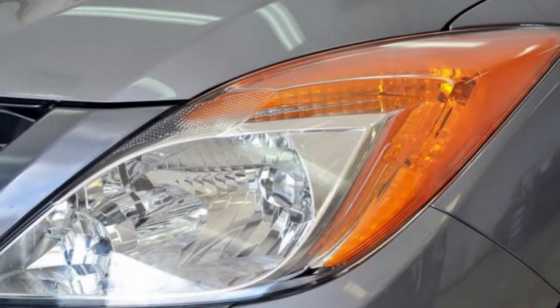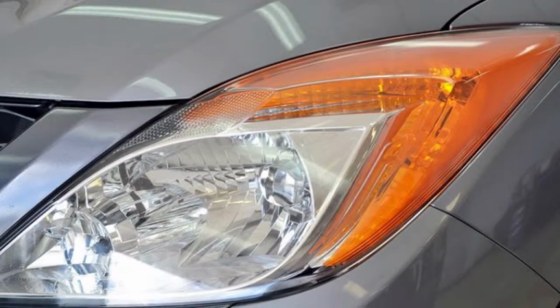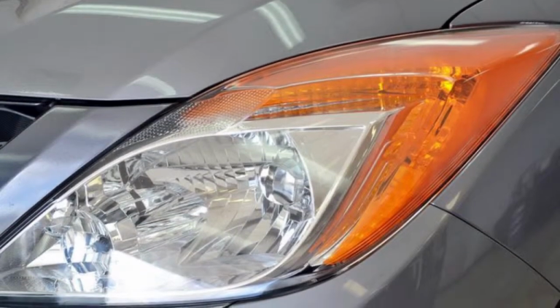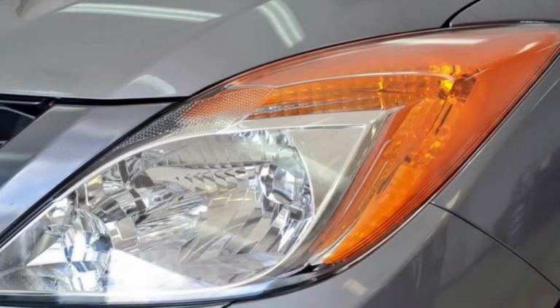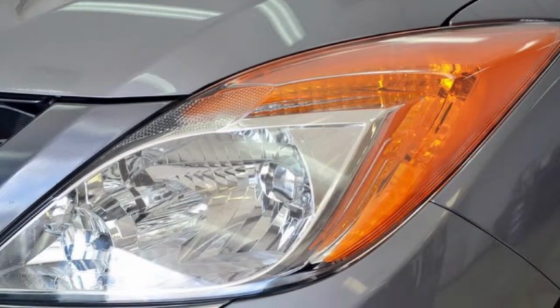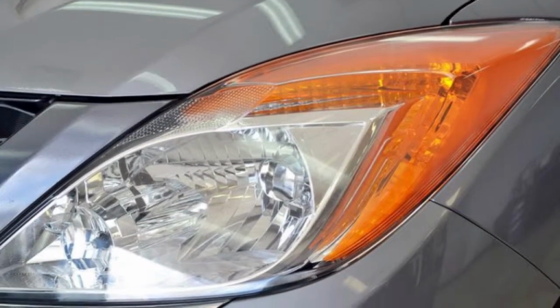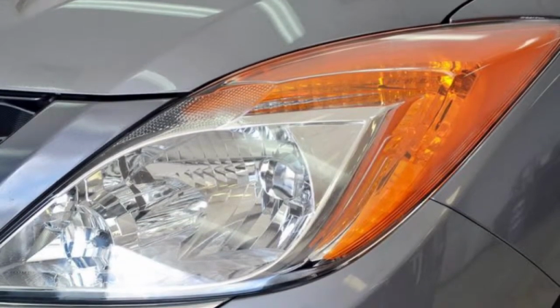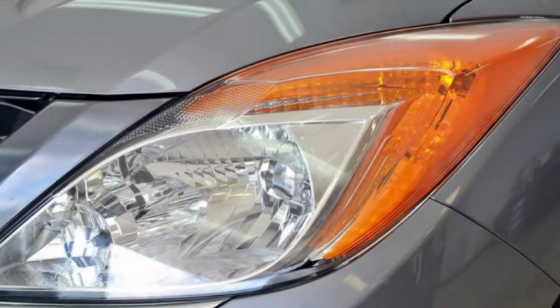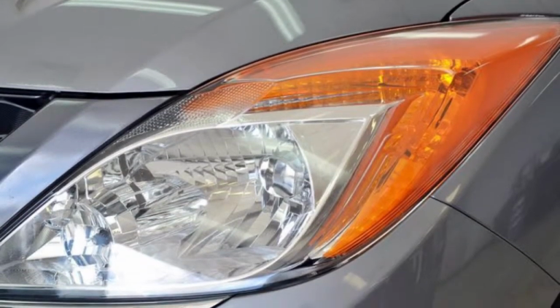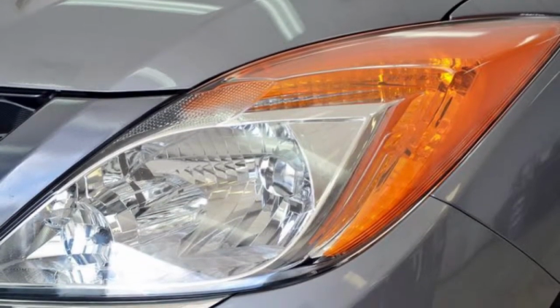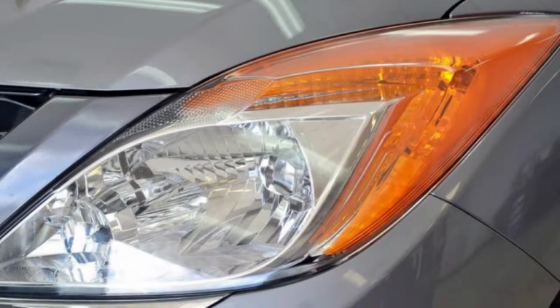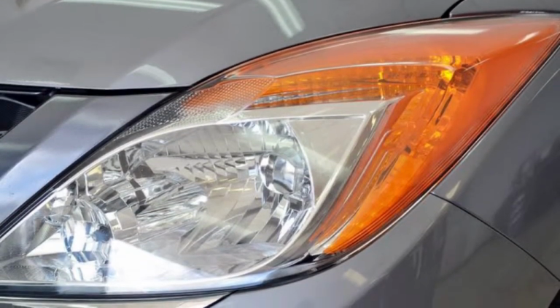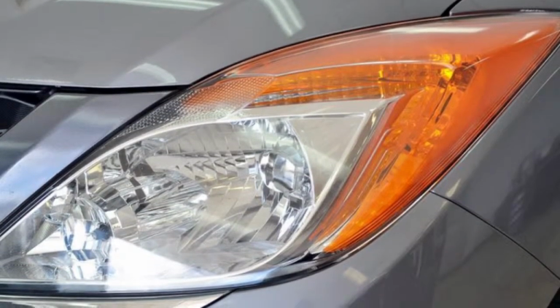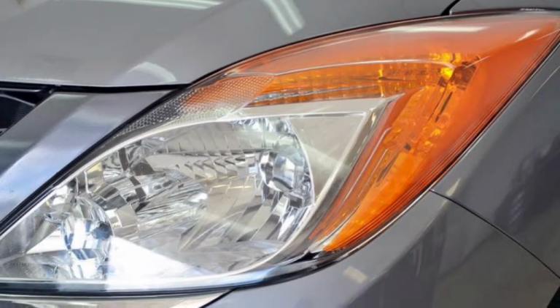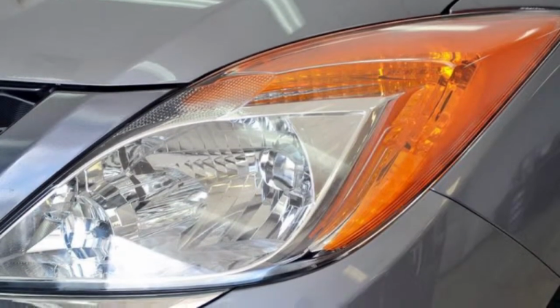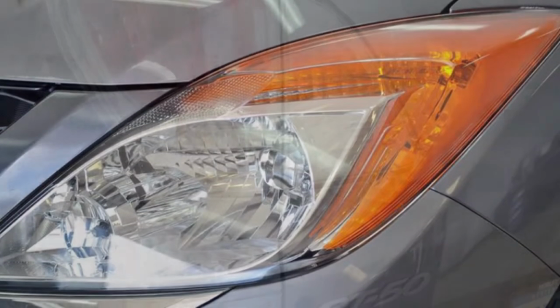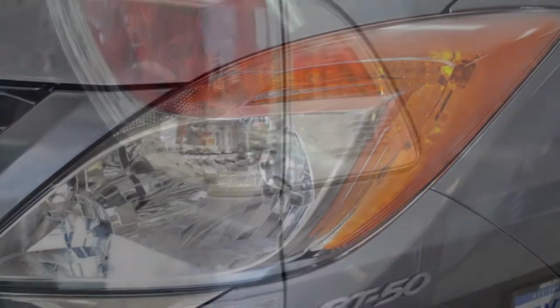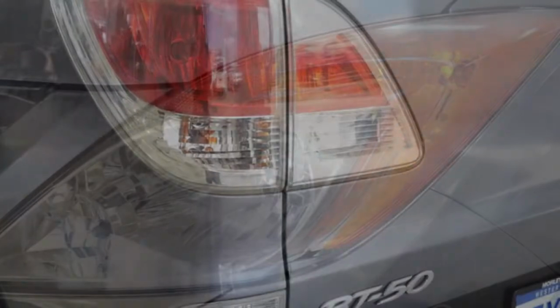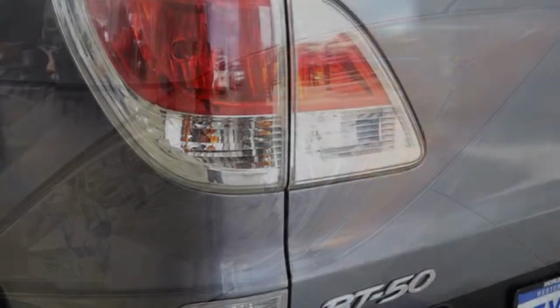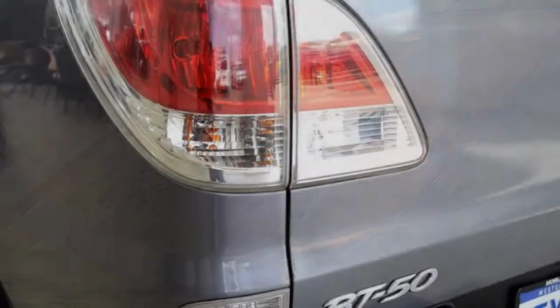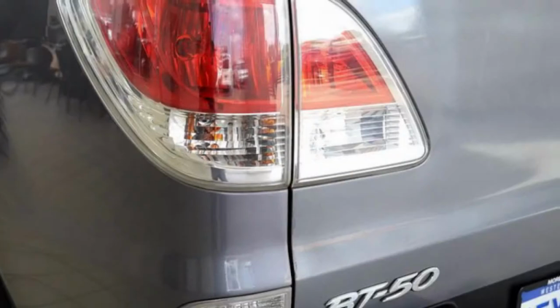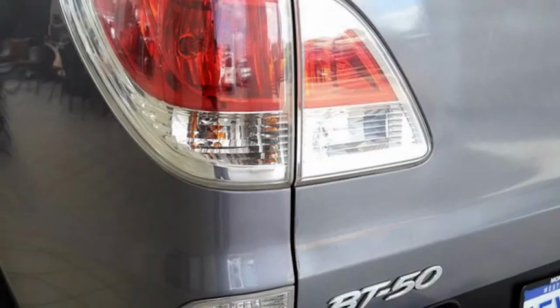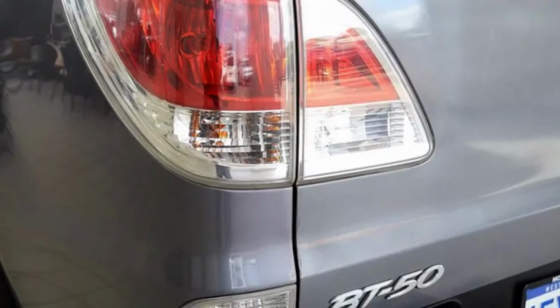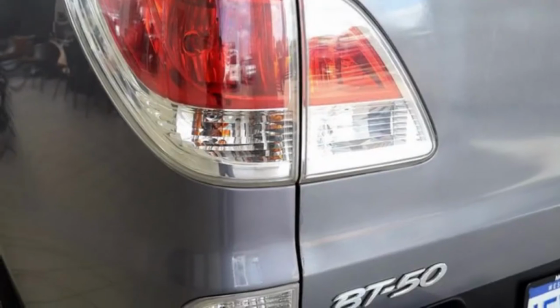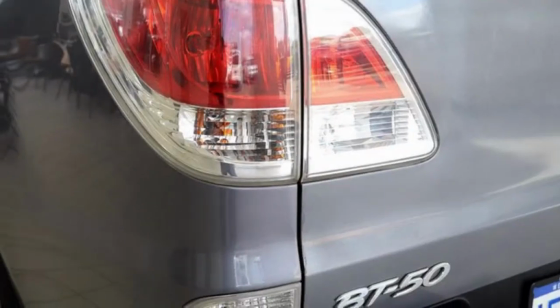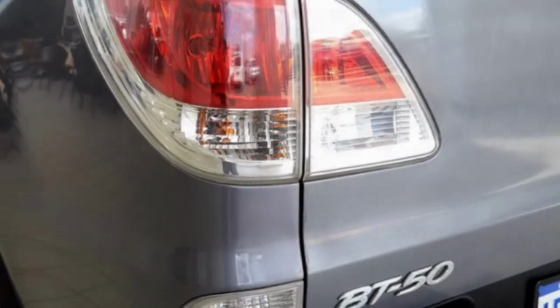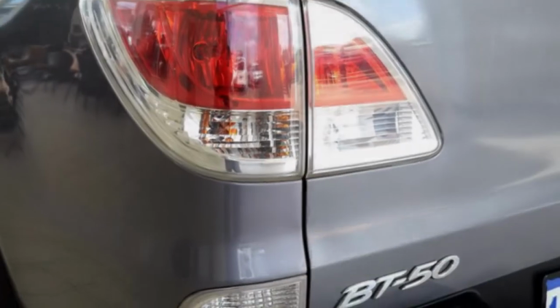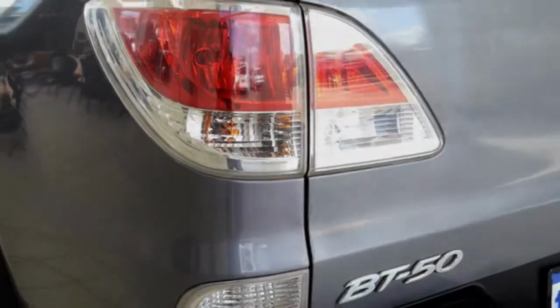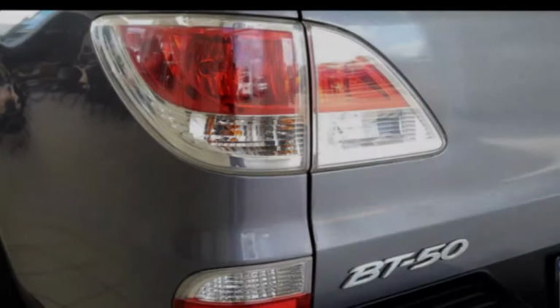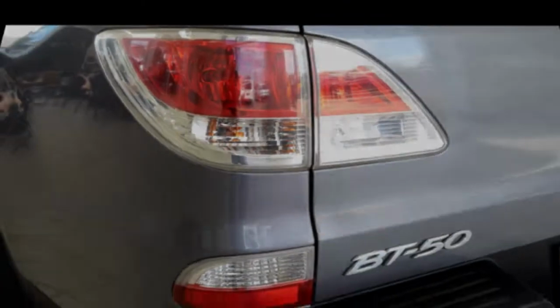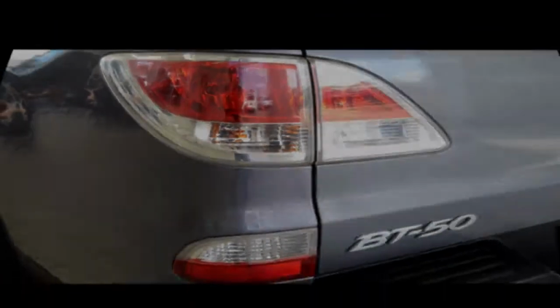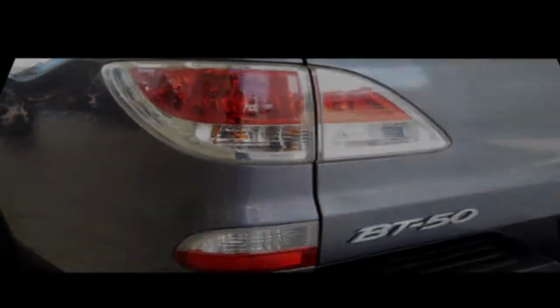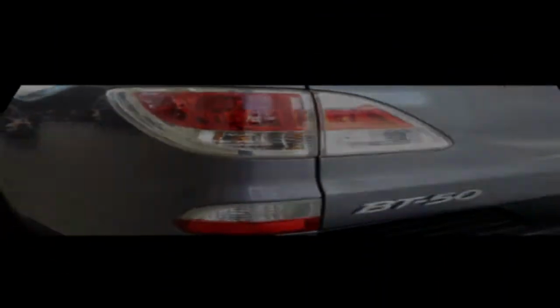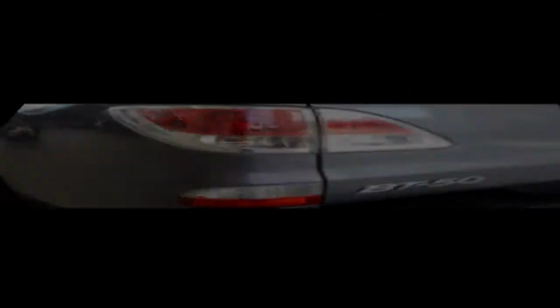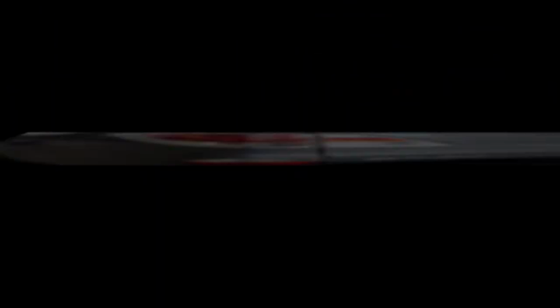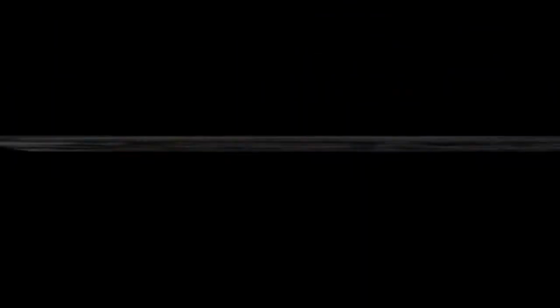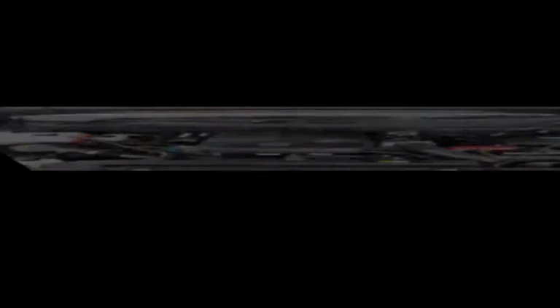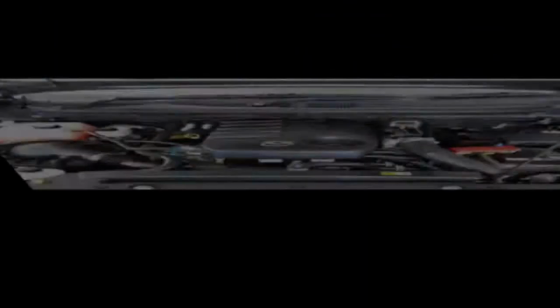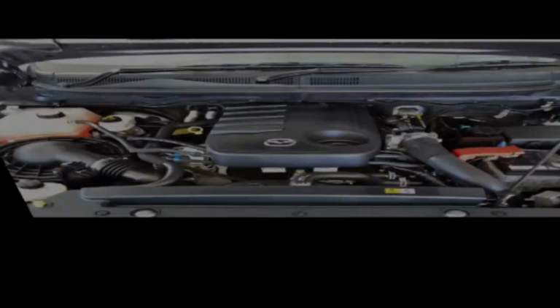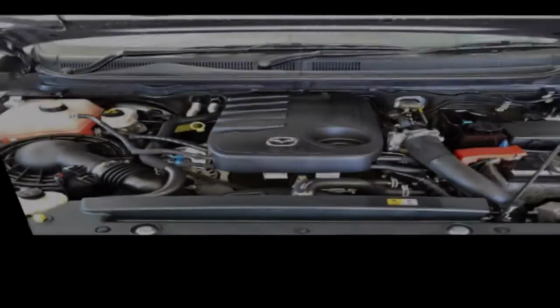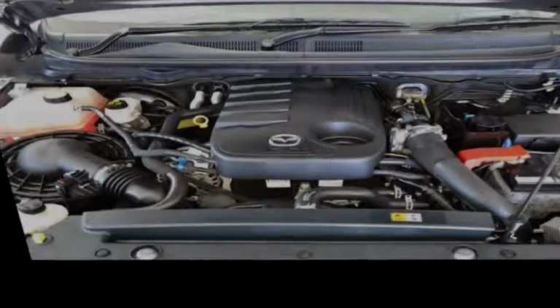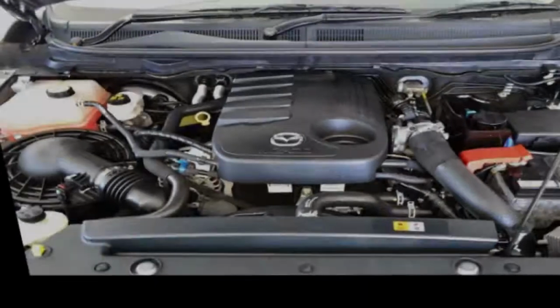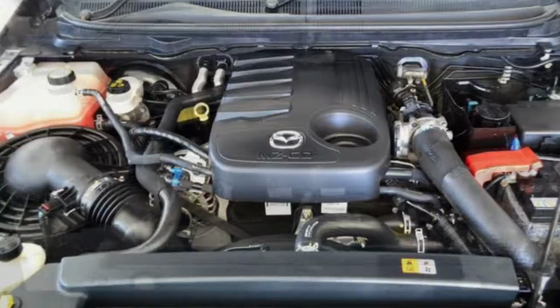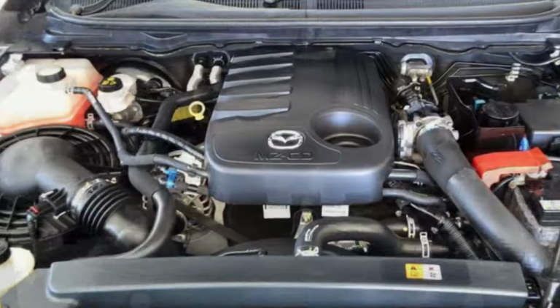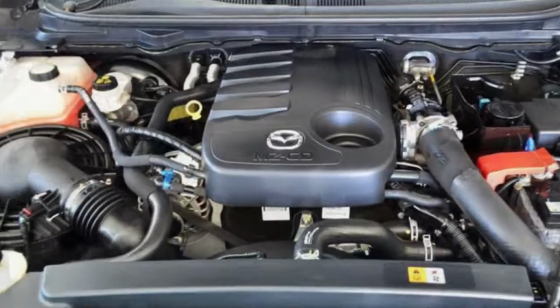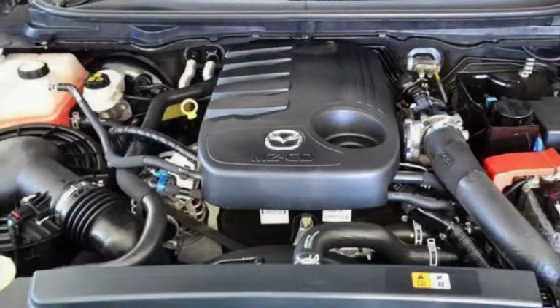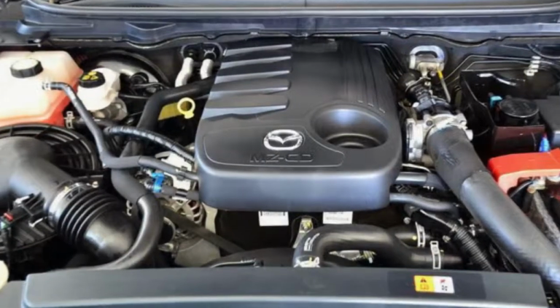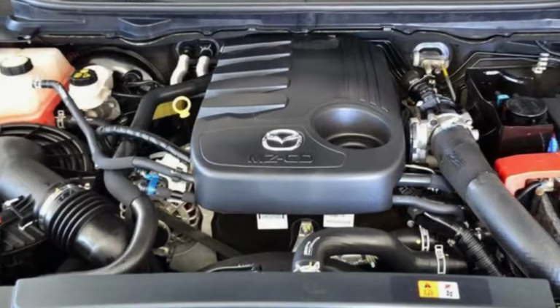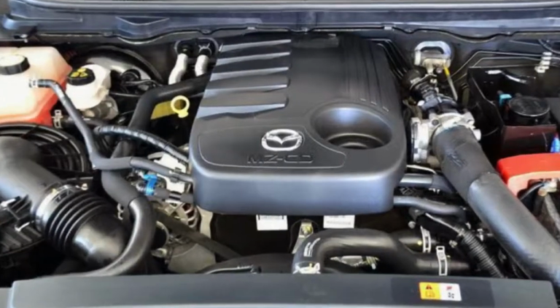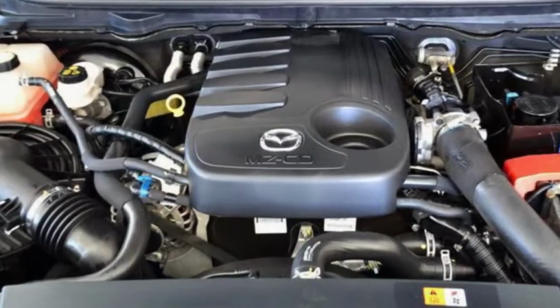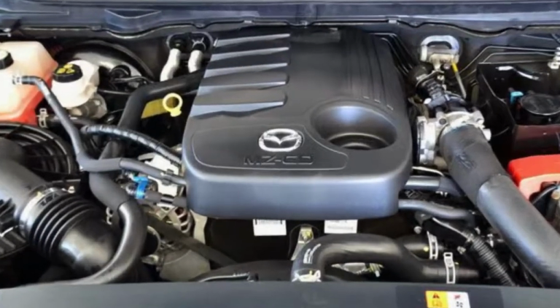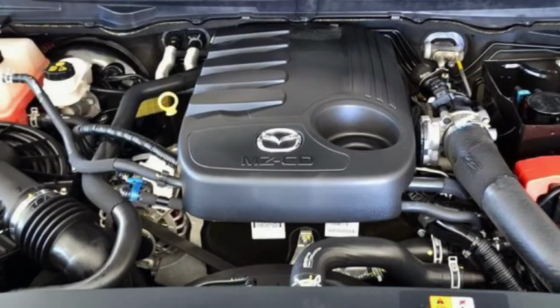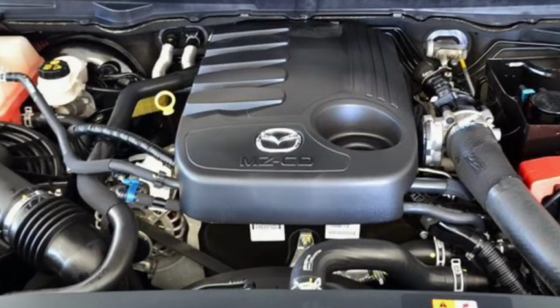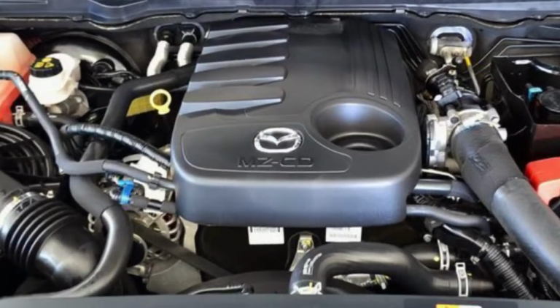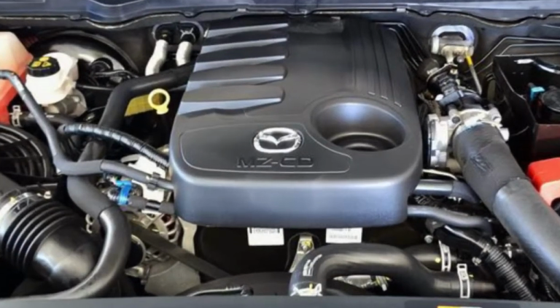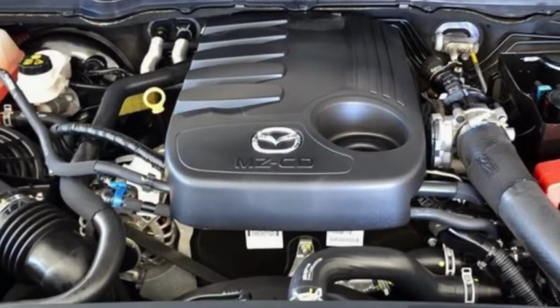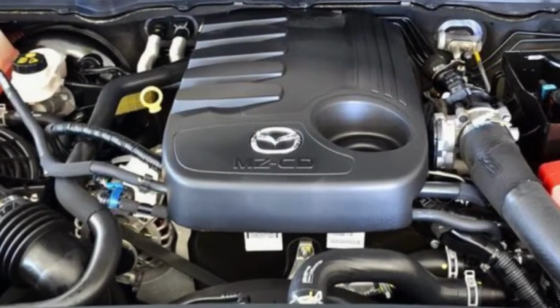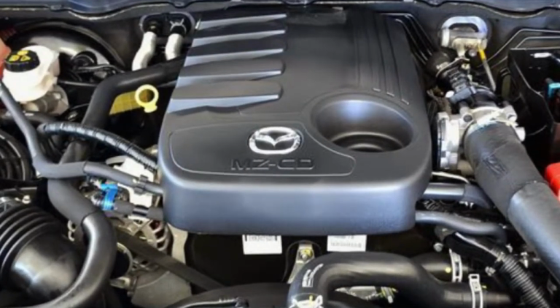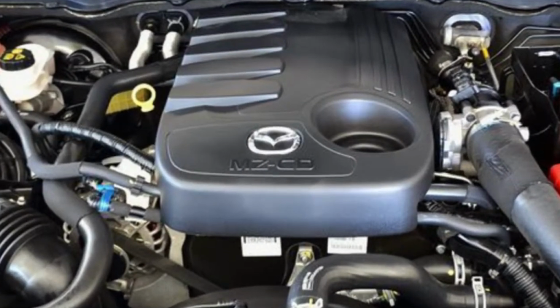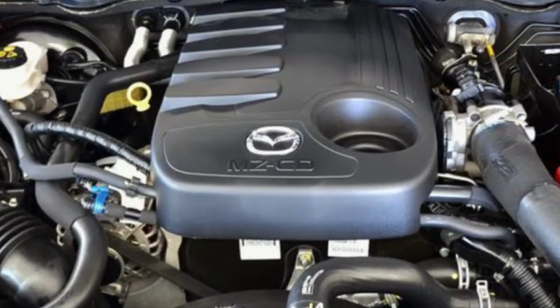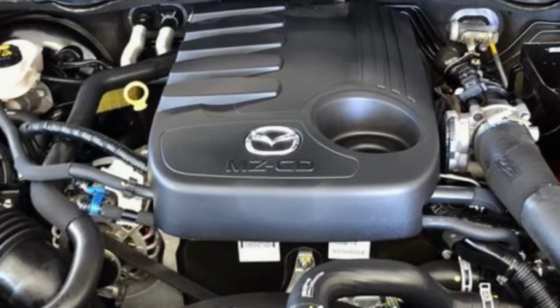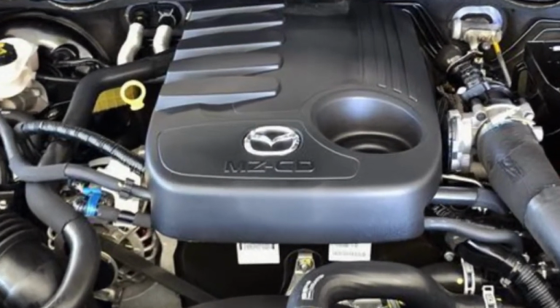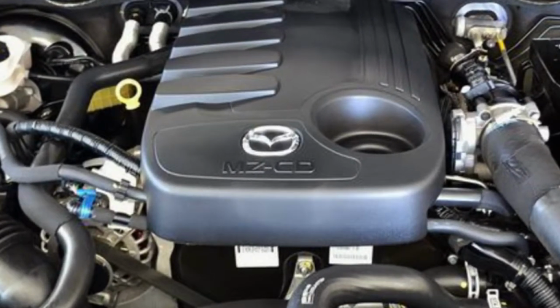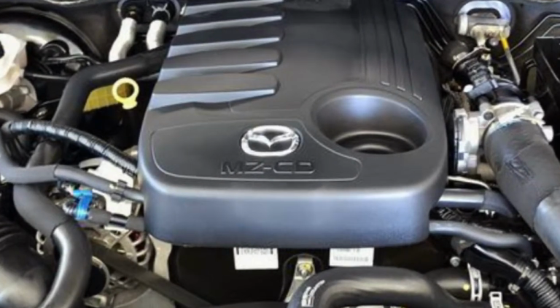Remote central locking, cruise control, tinted windows, alloy wheels, power steering, climate control, and more.